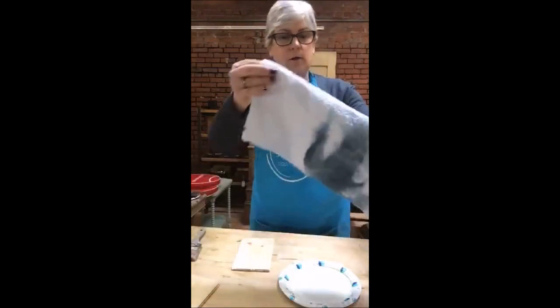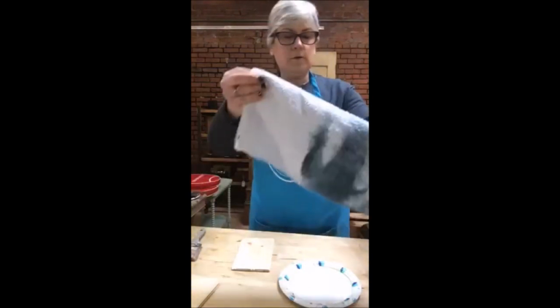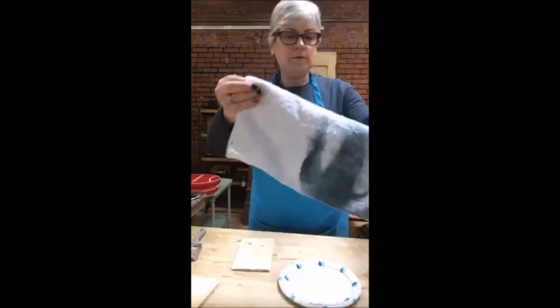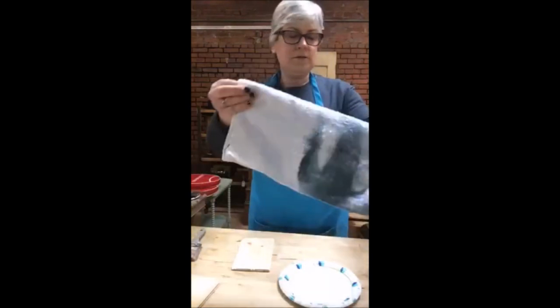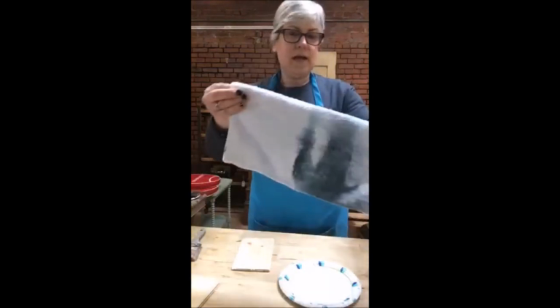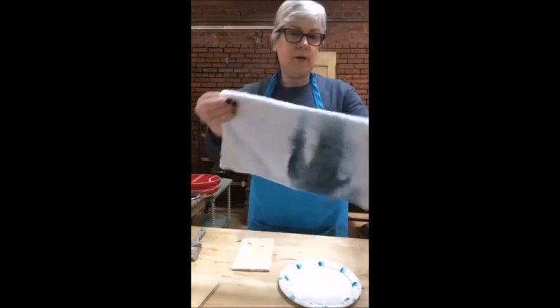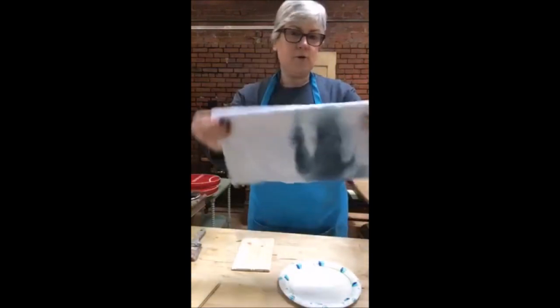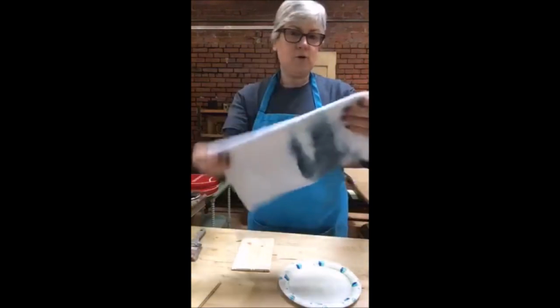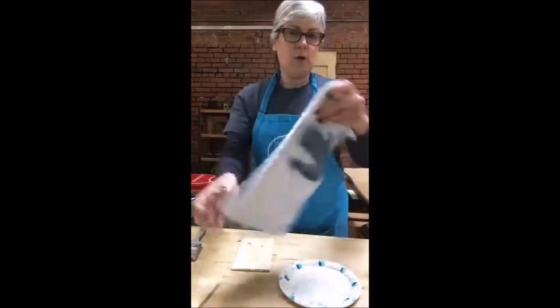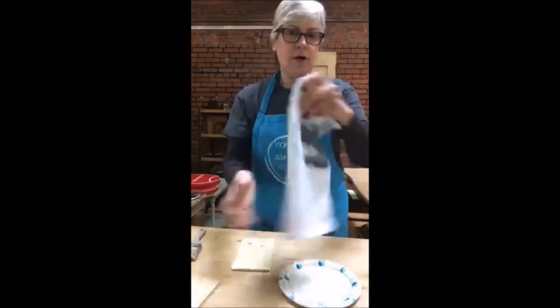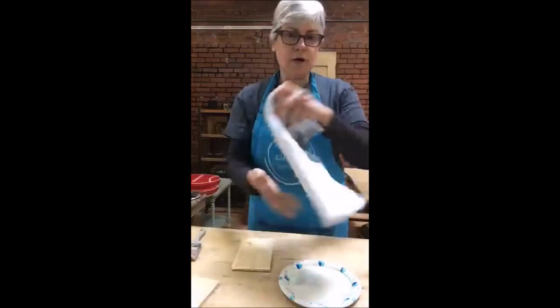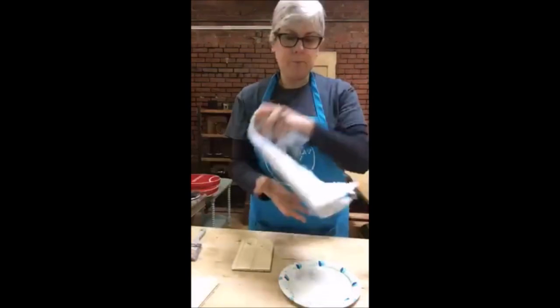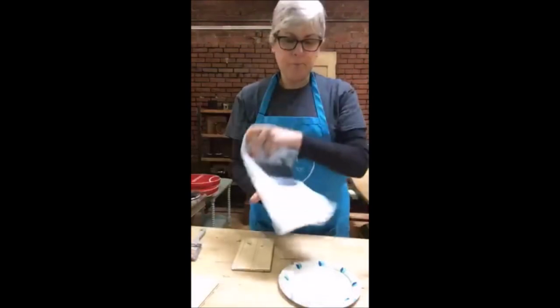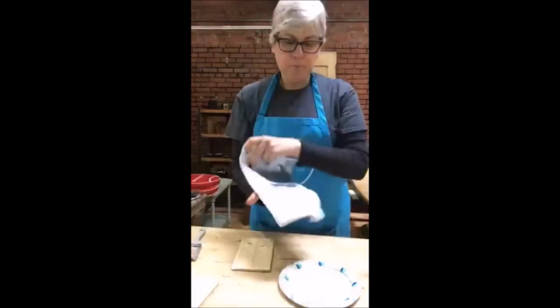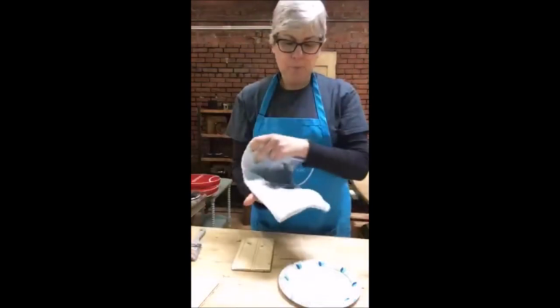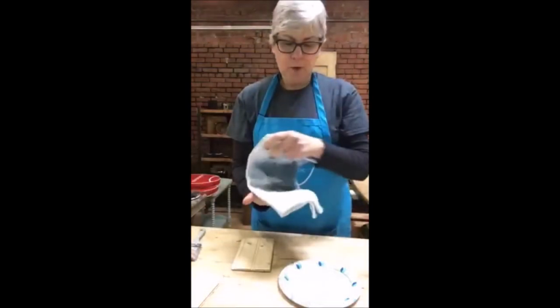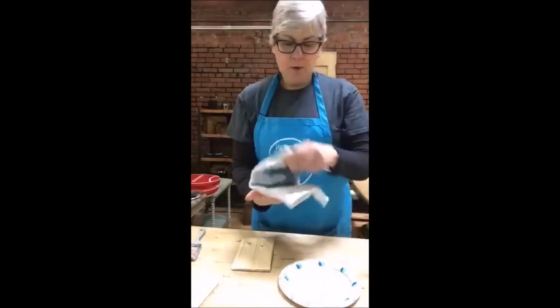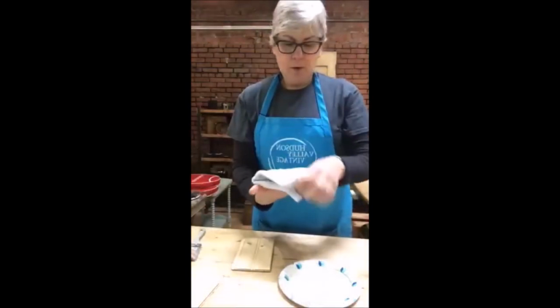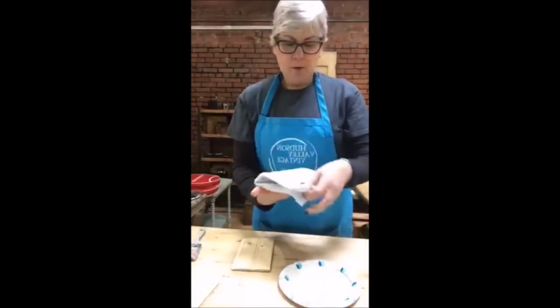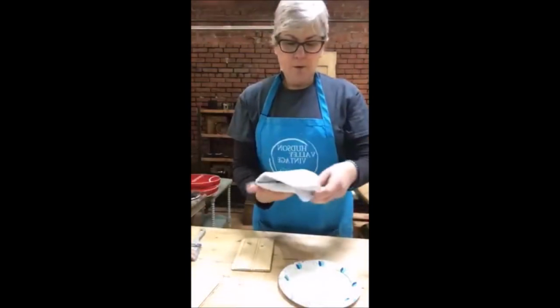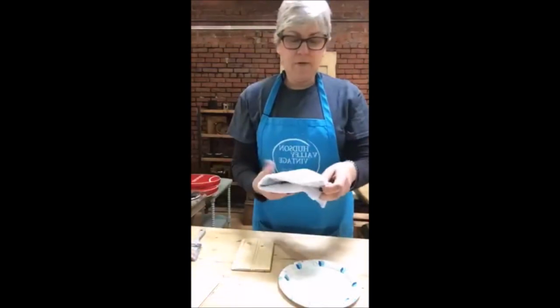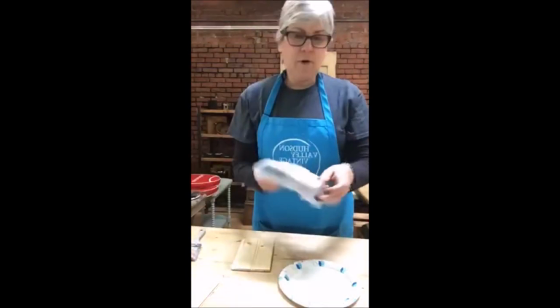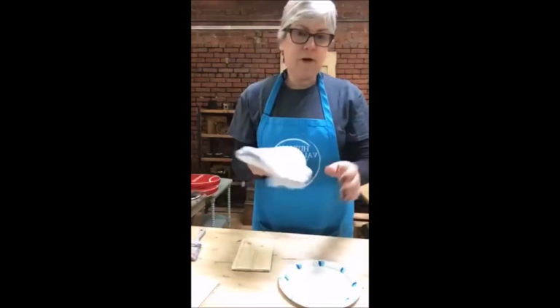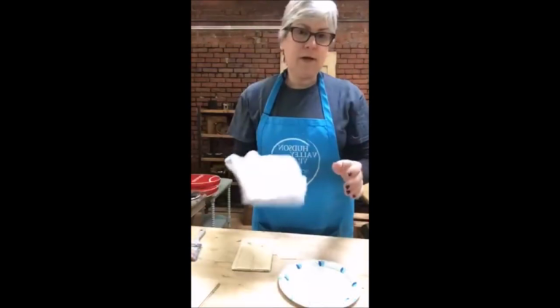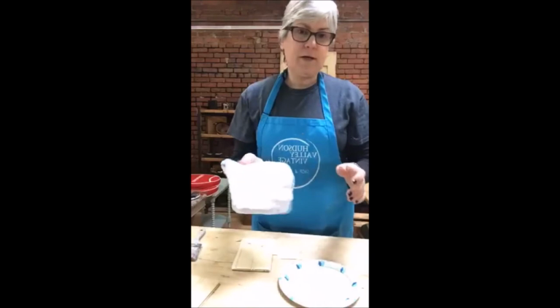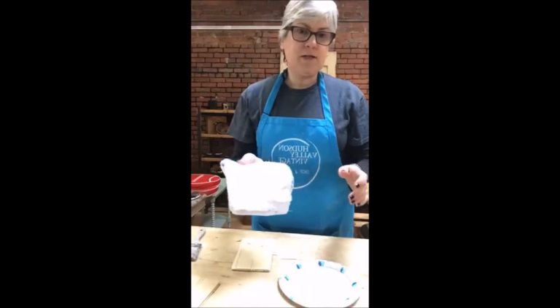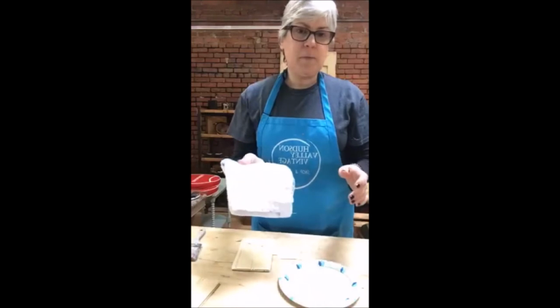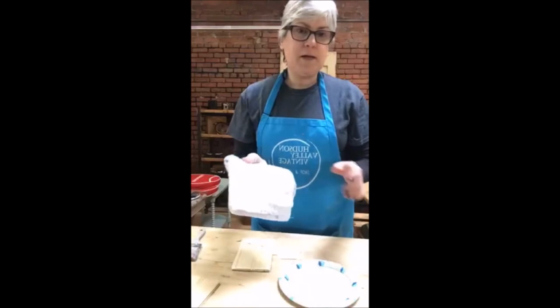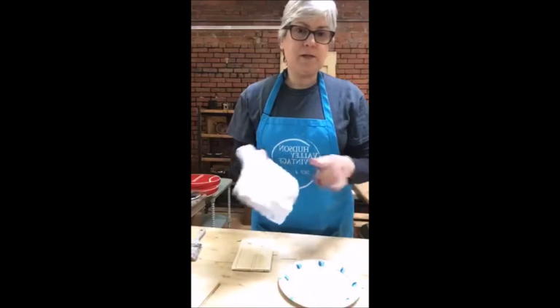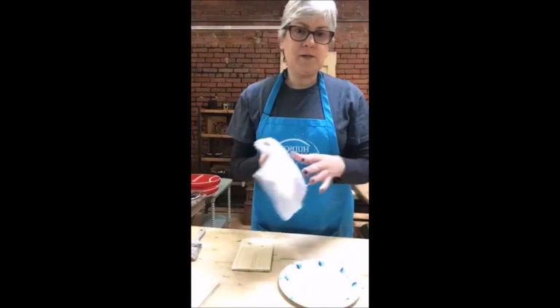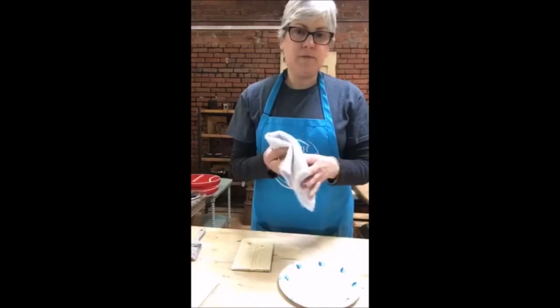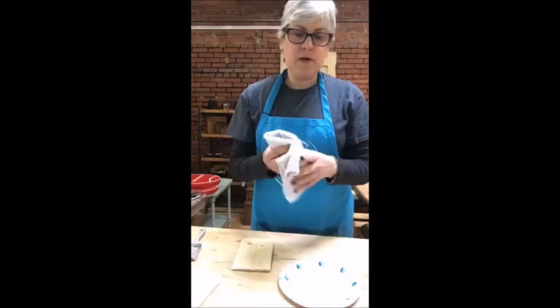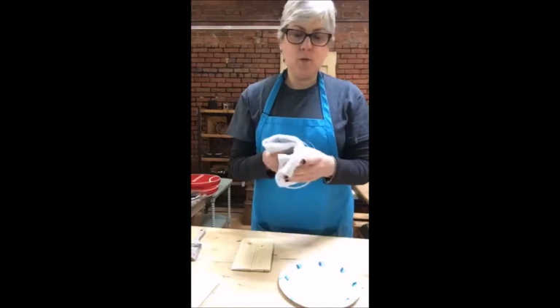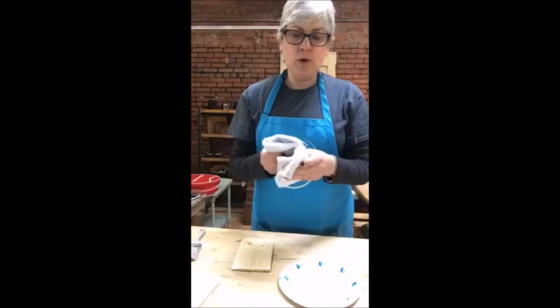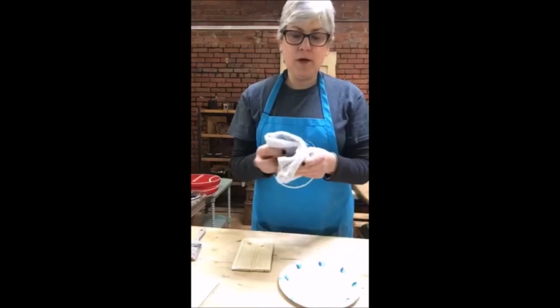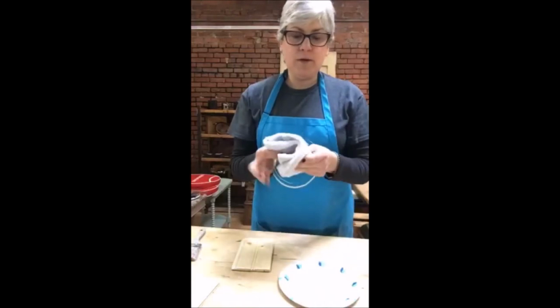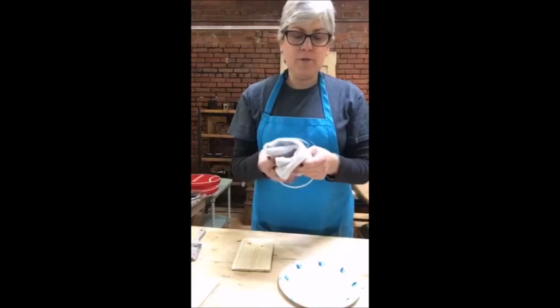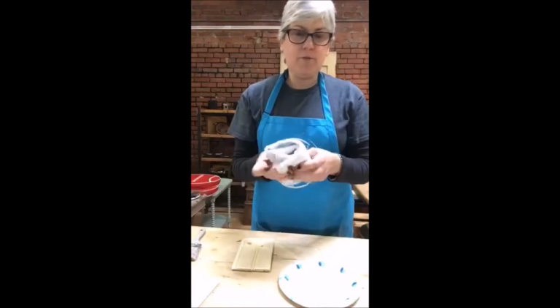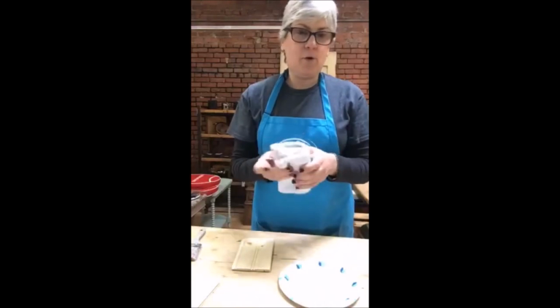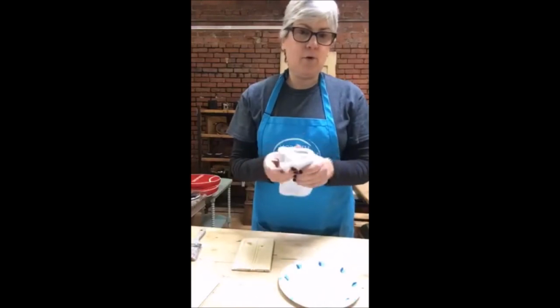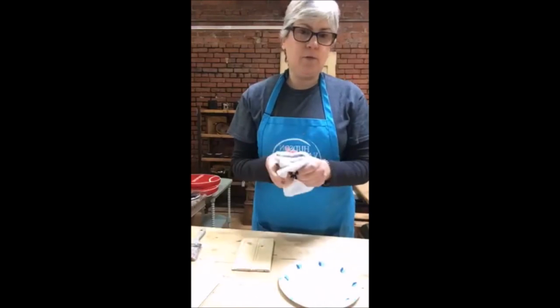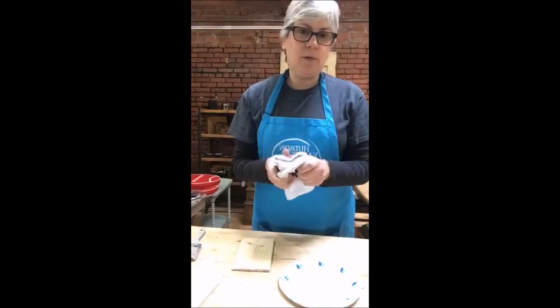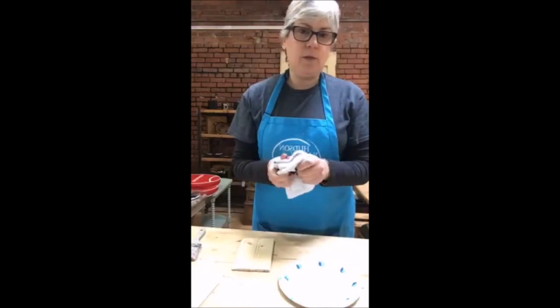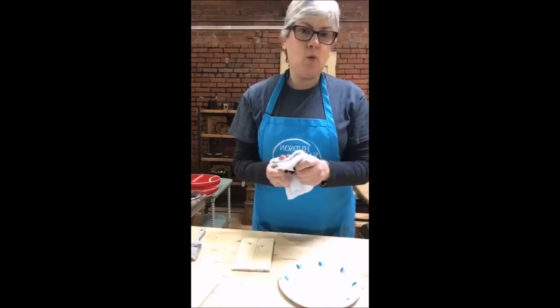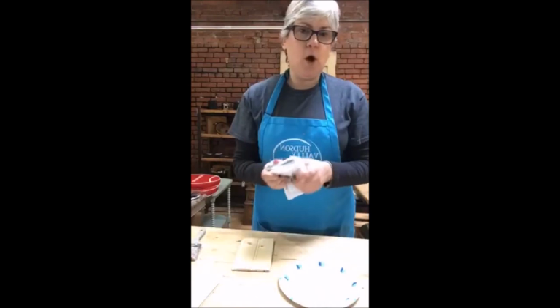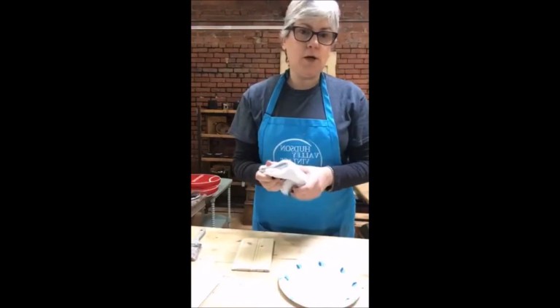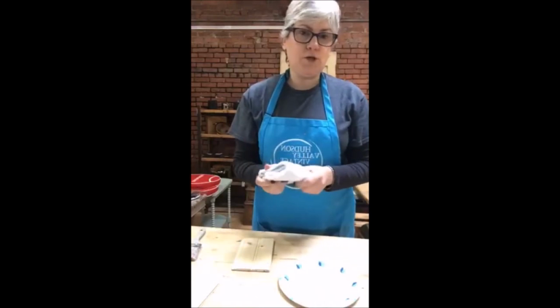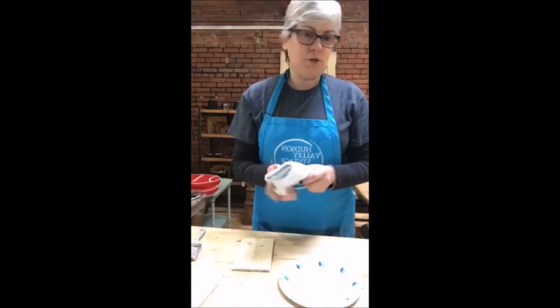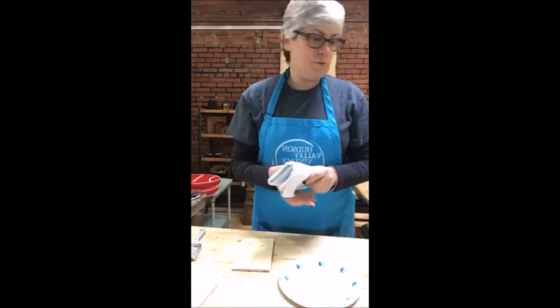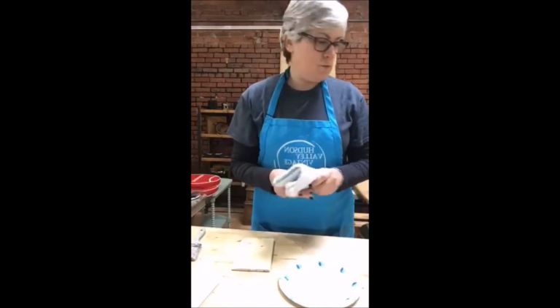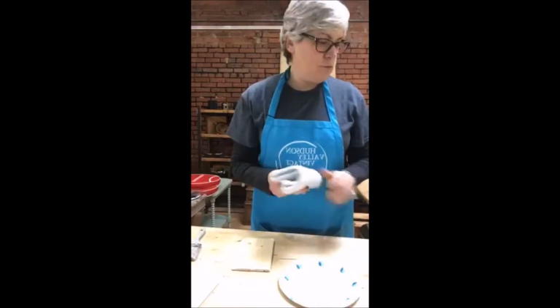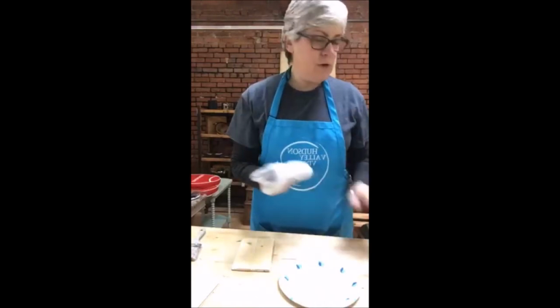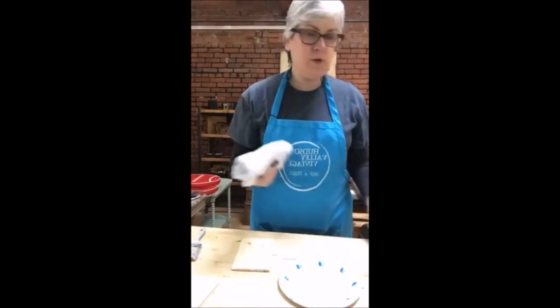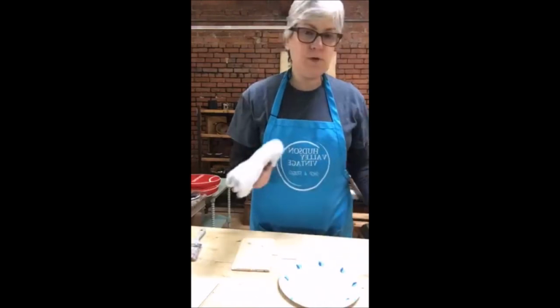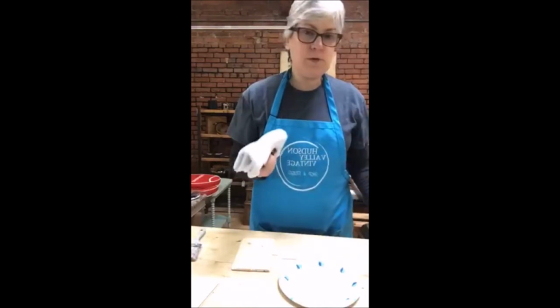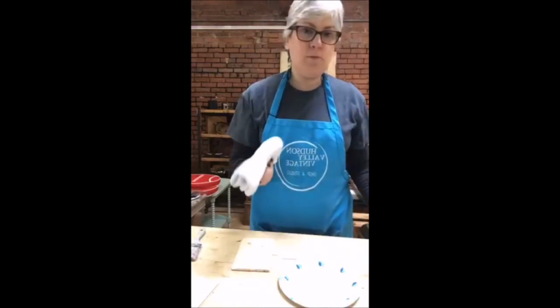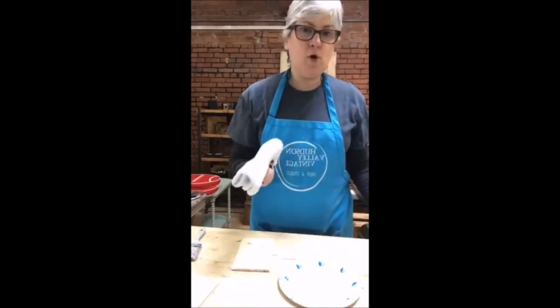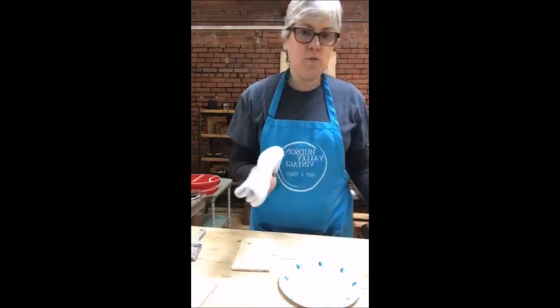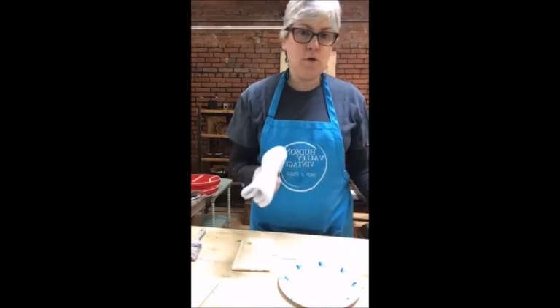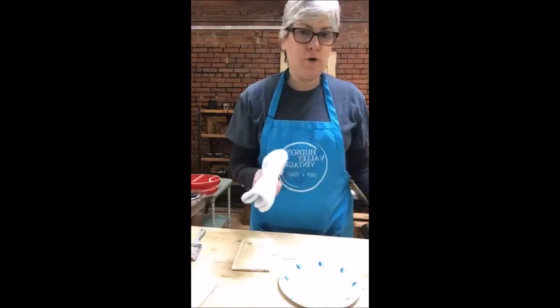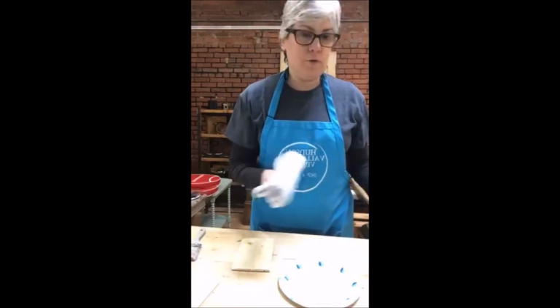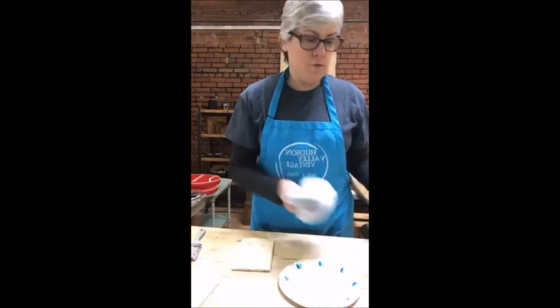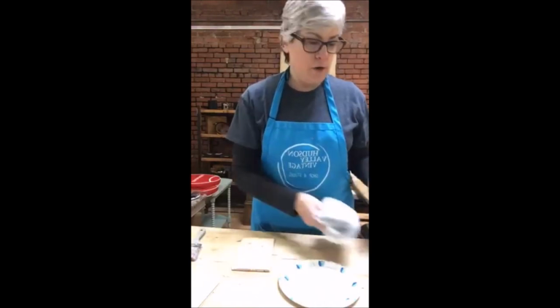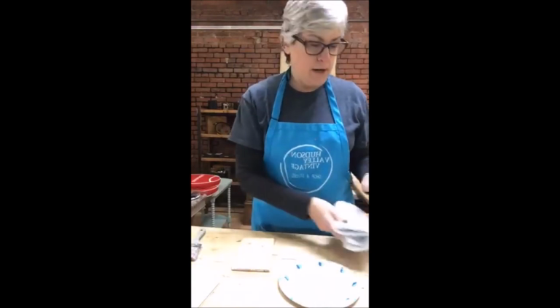They're very inexpensive and we throw them in the wash and reuse them over and over again.